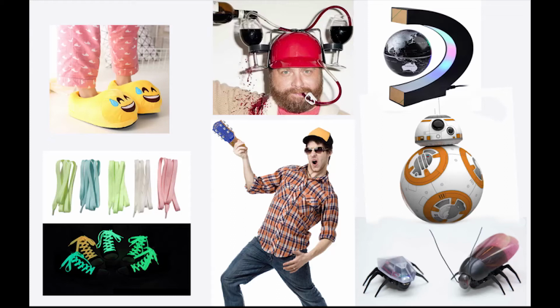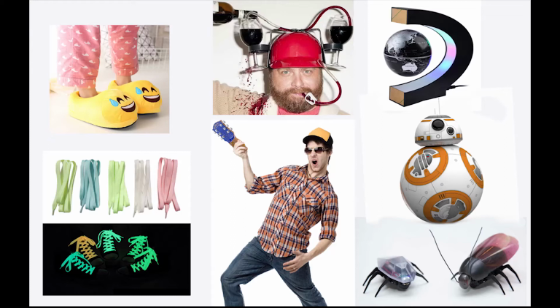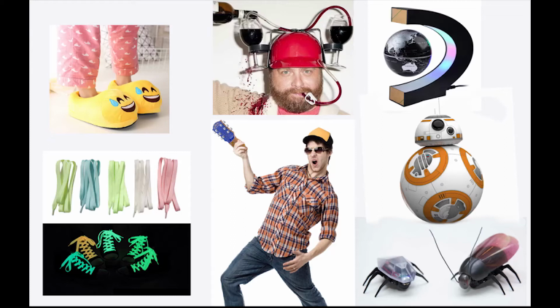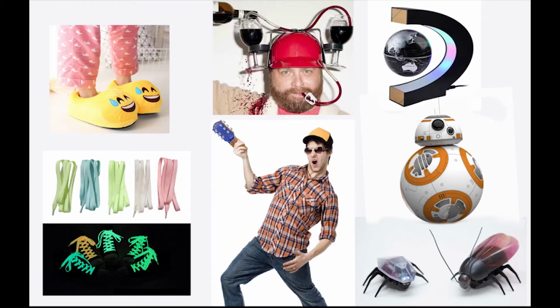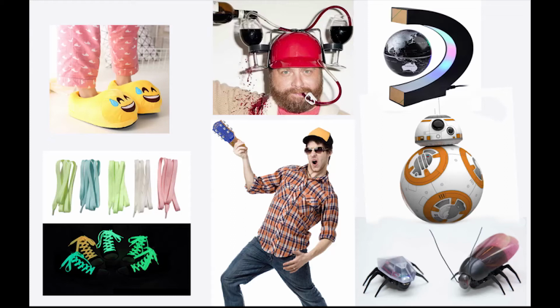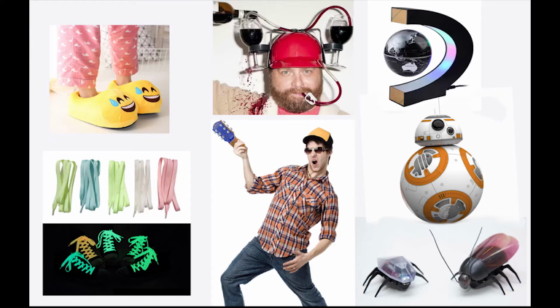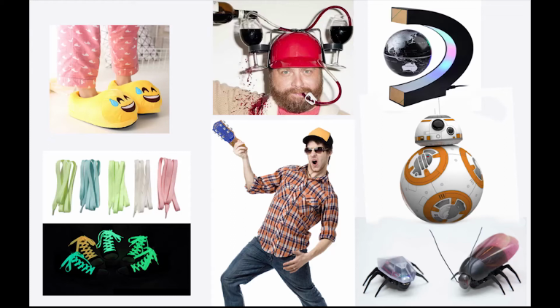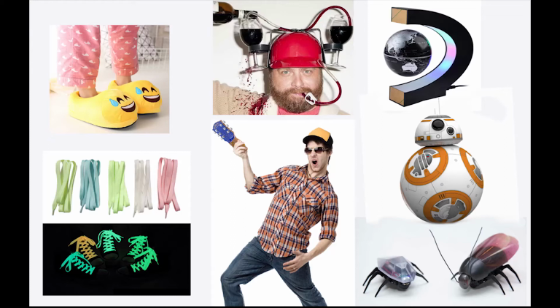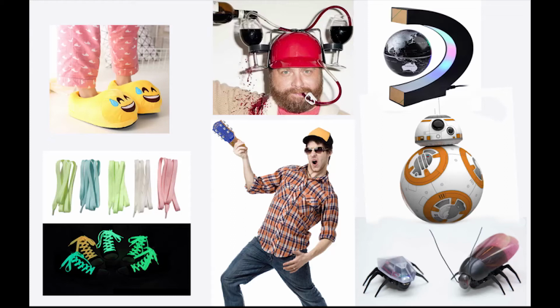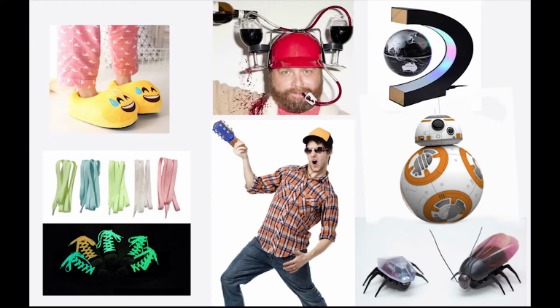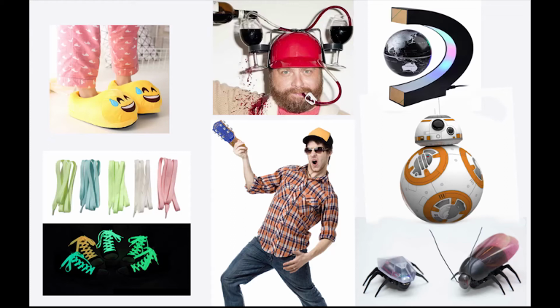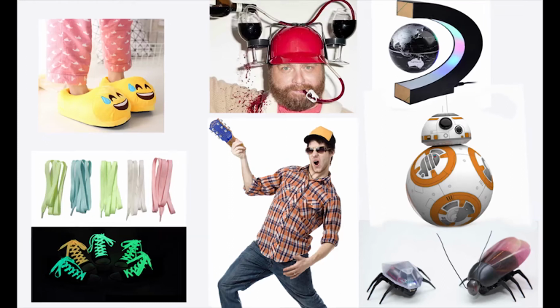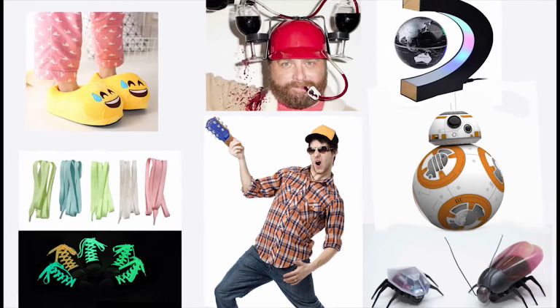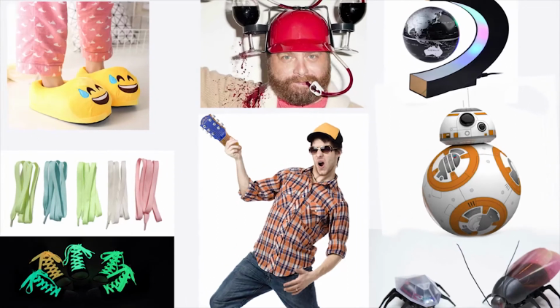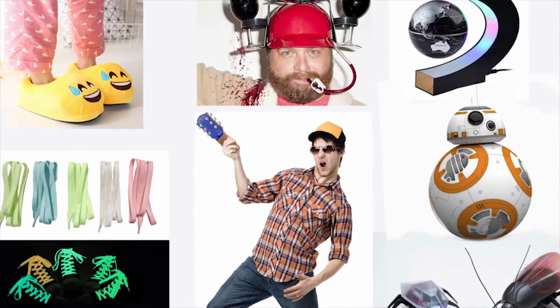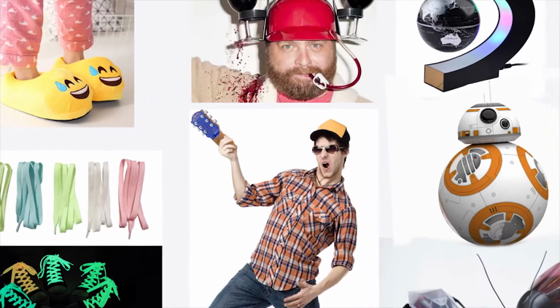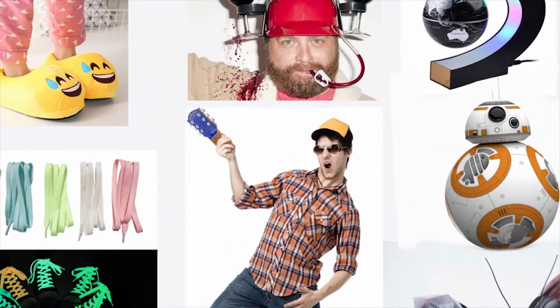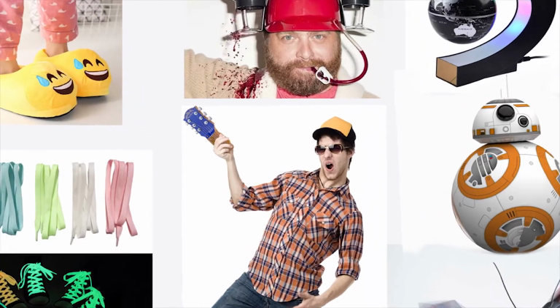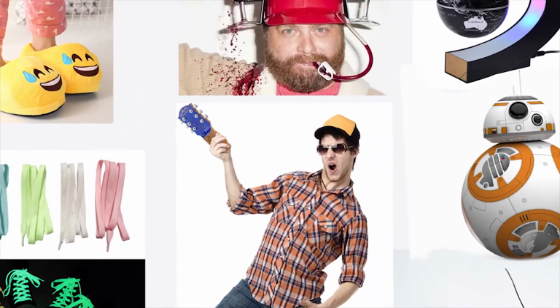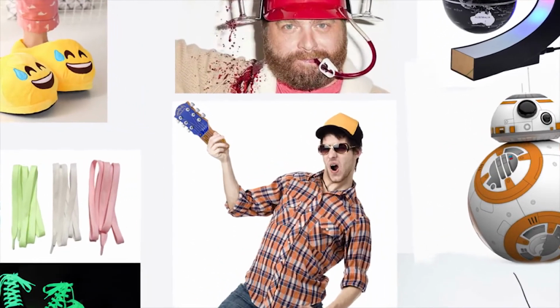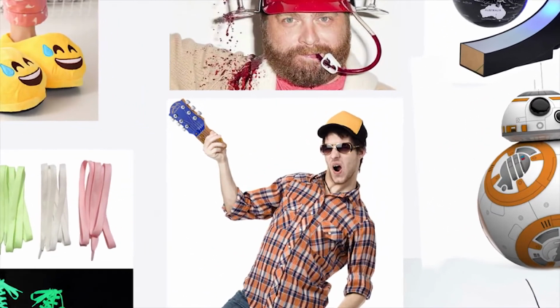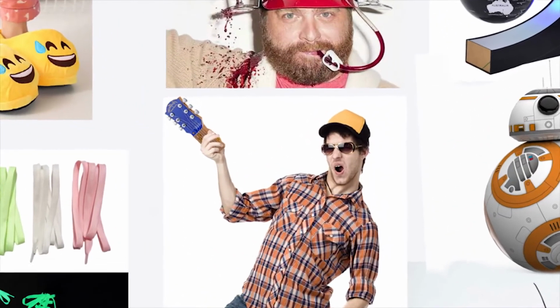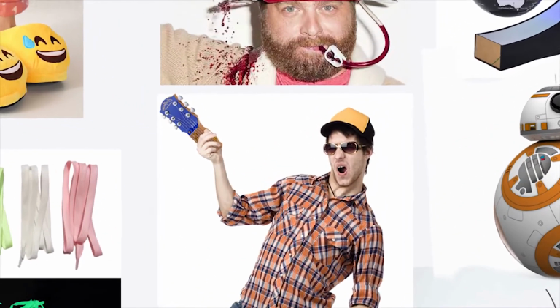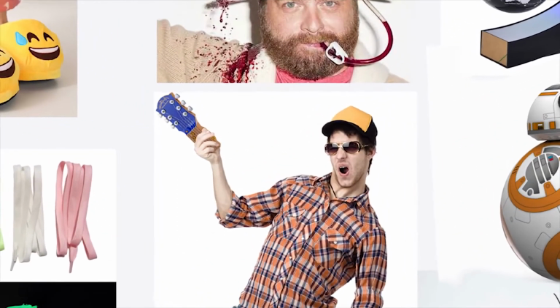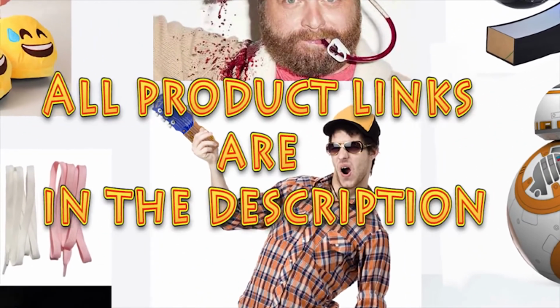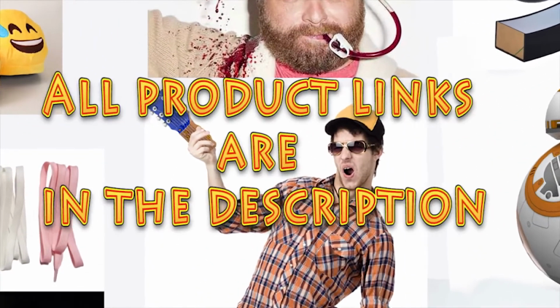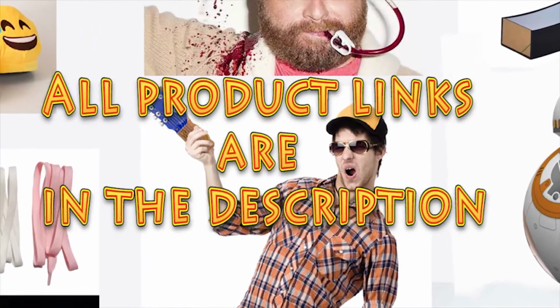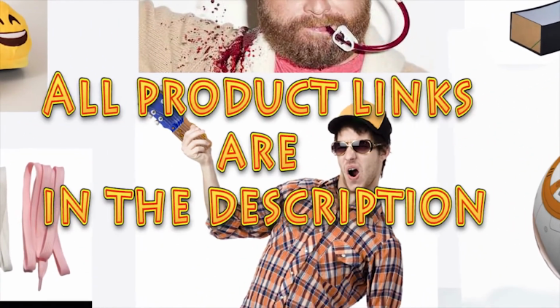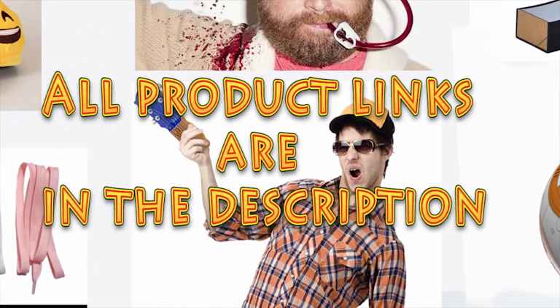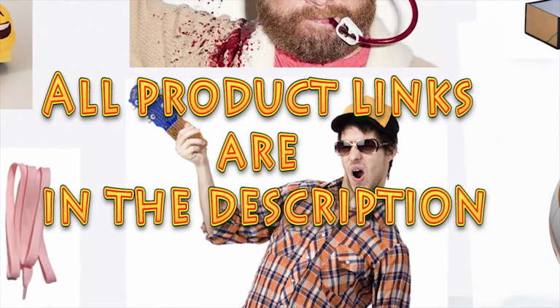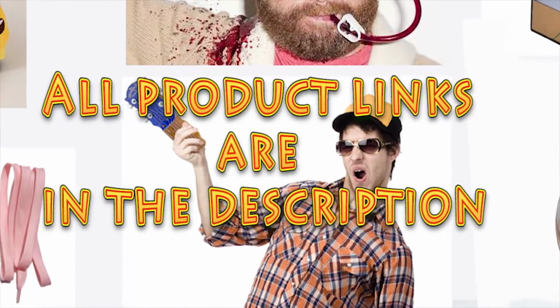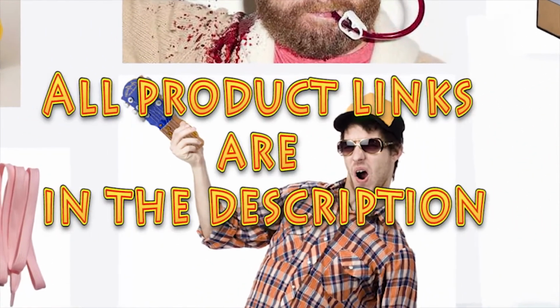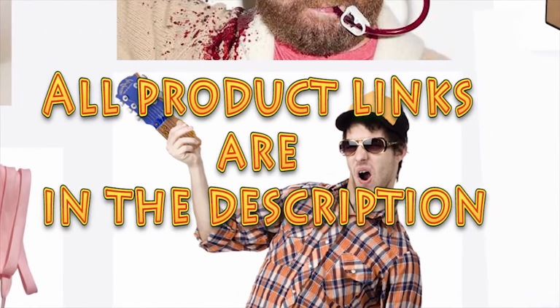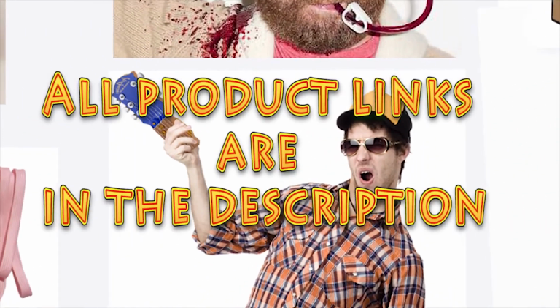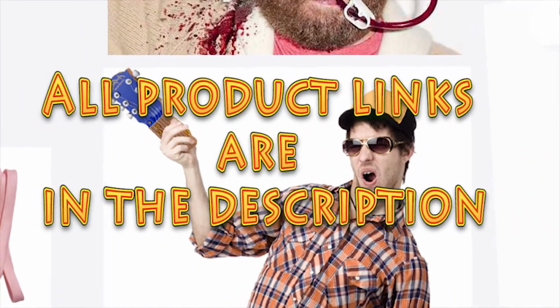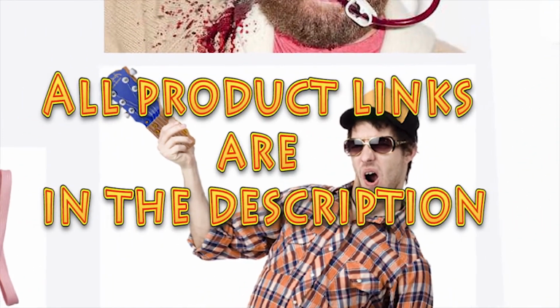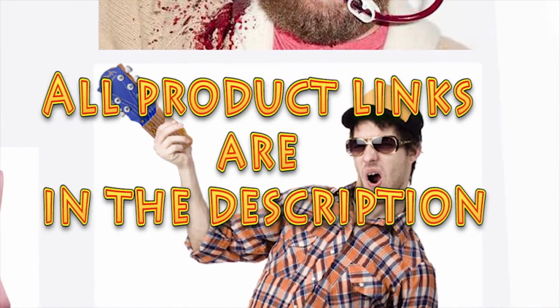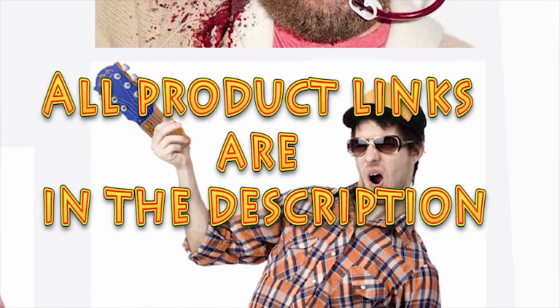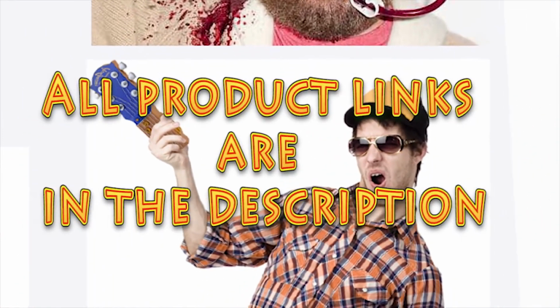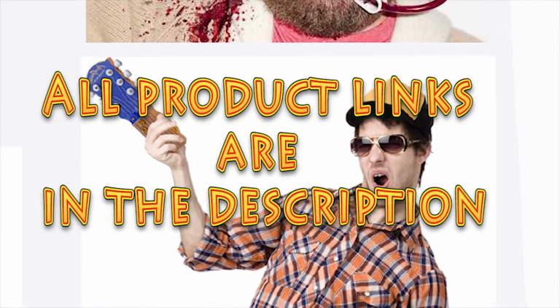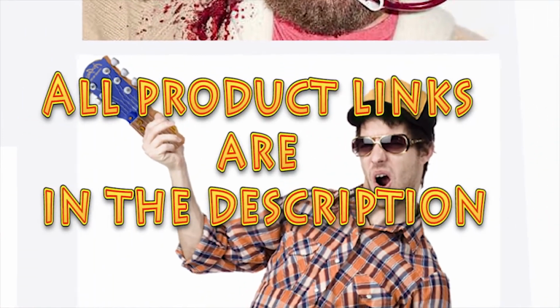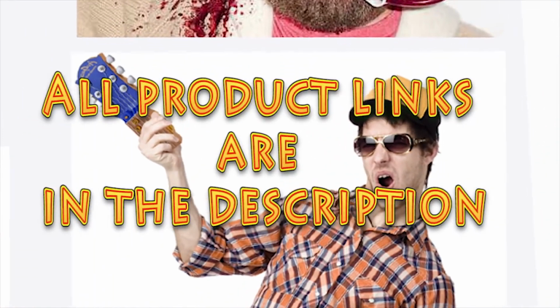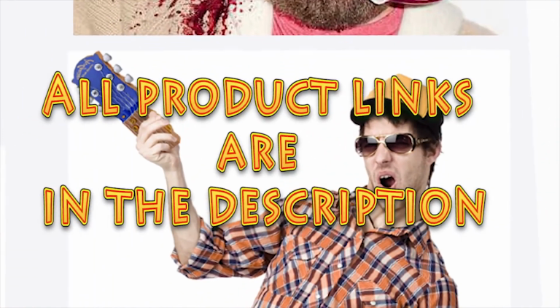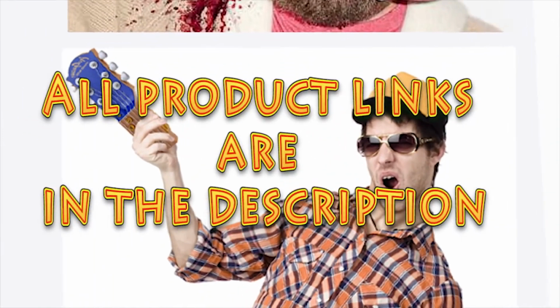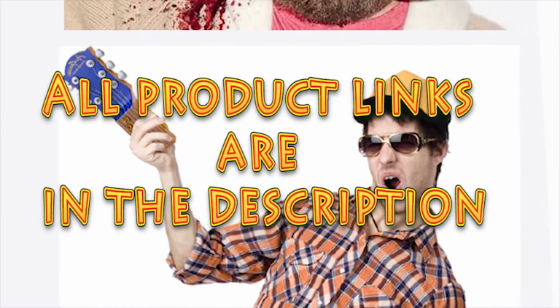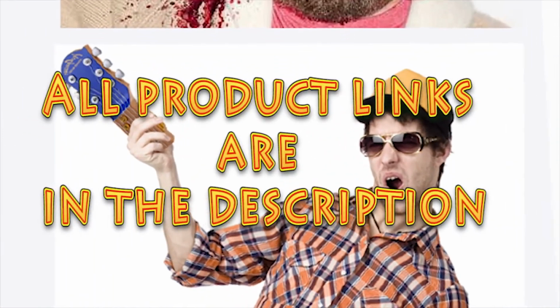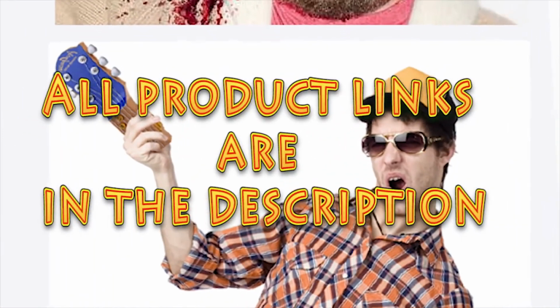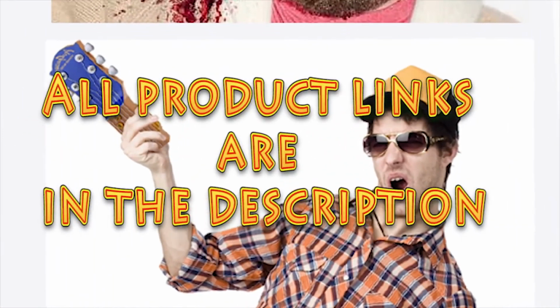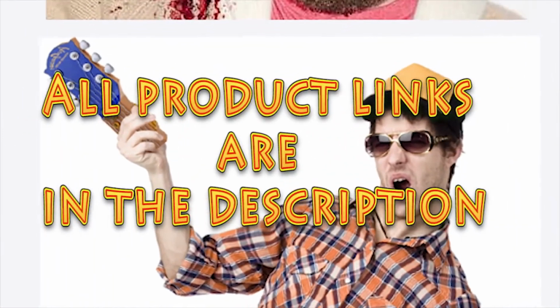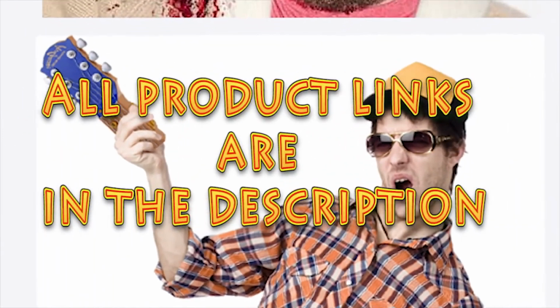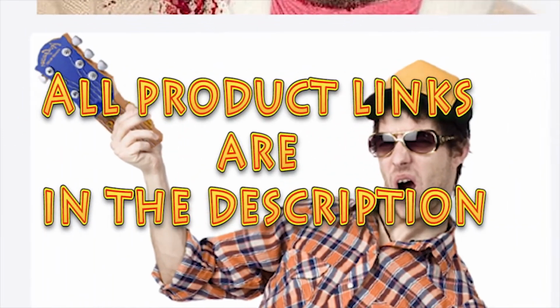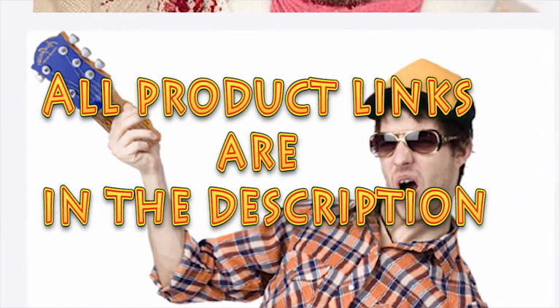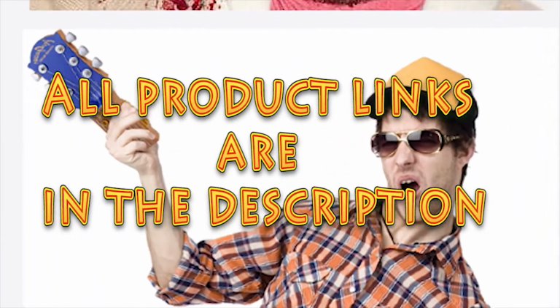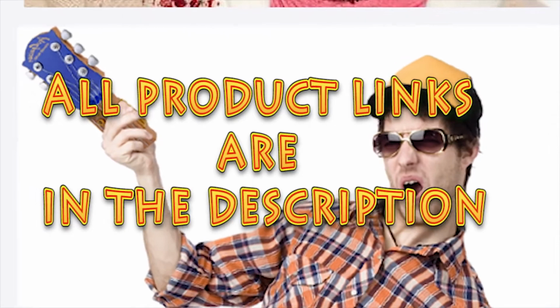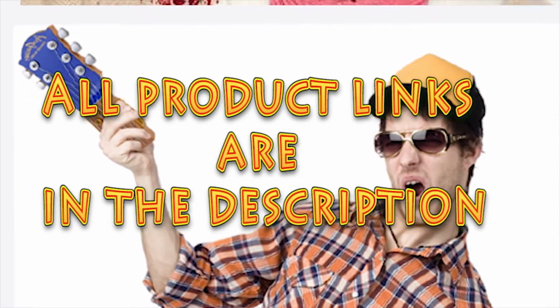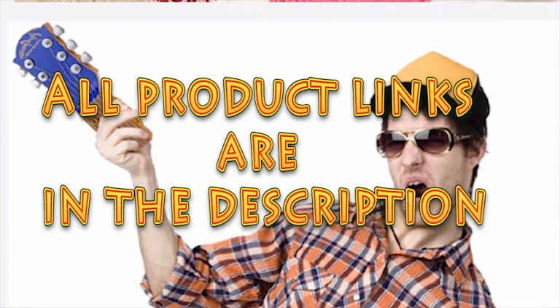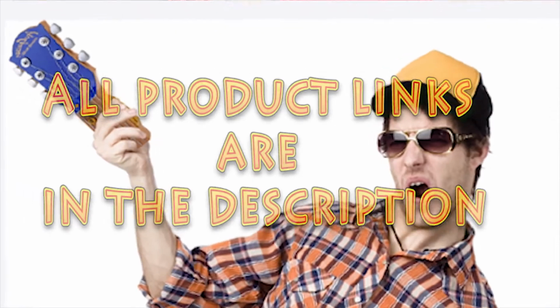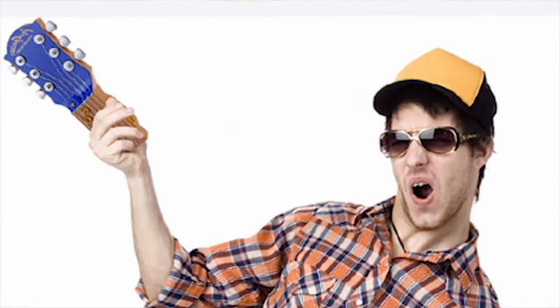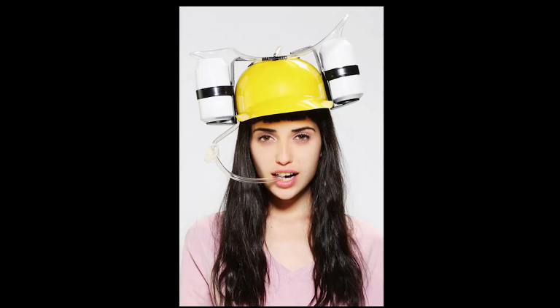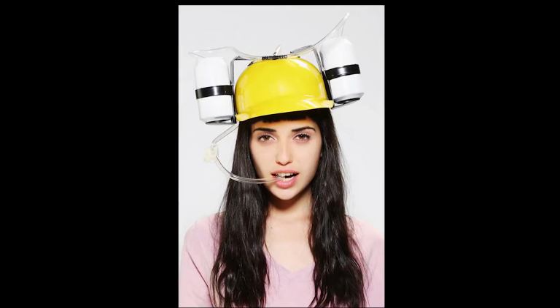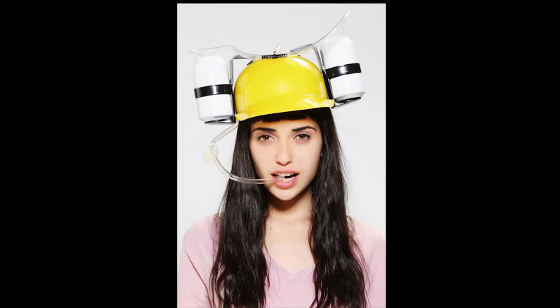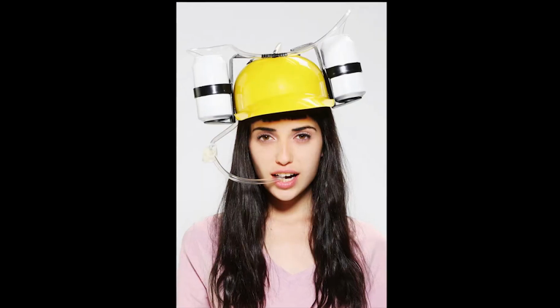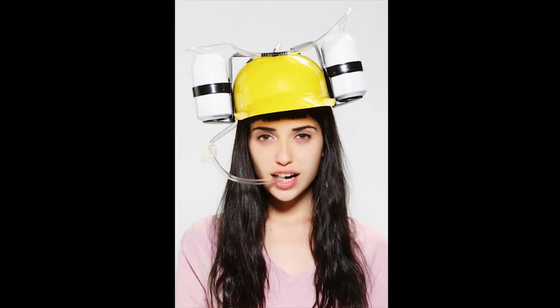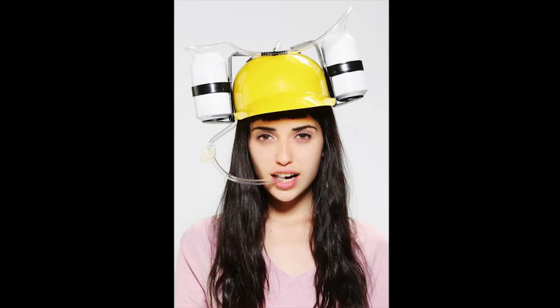Hello everyone! Today we're gonna look through the top 12 cool things on AliExpress.